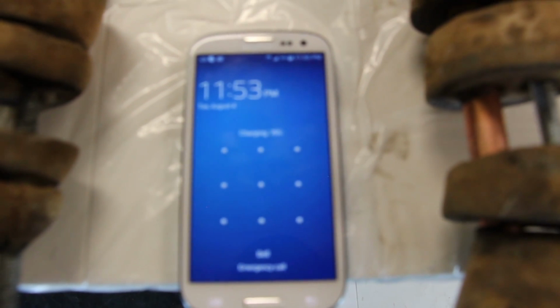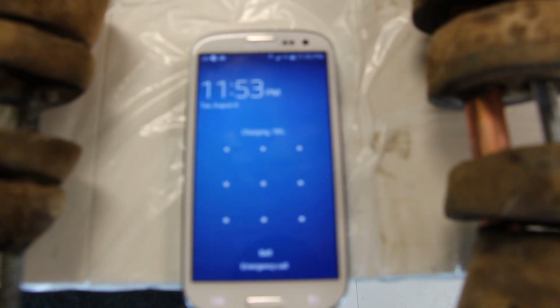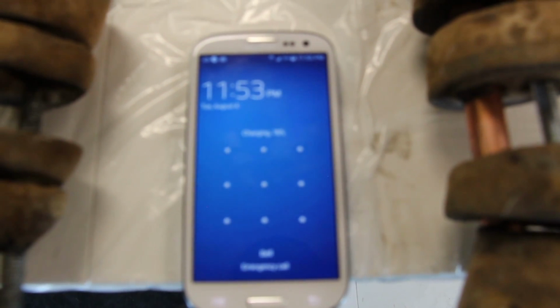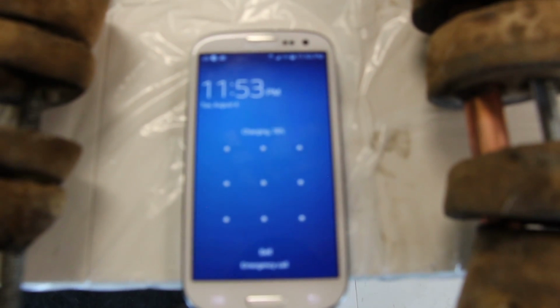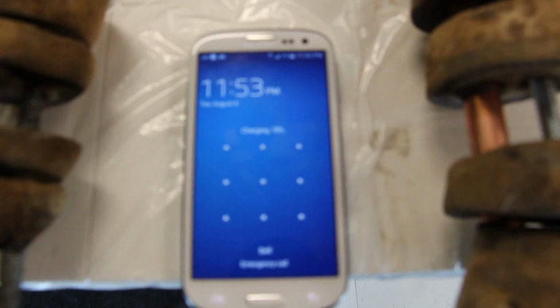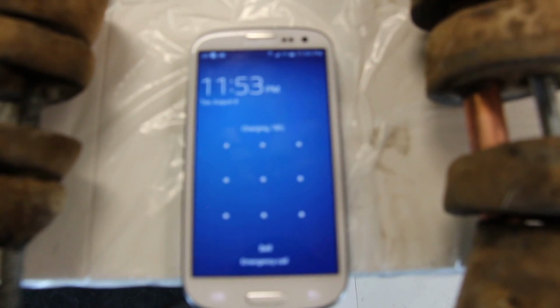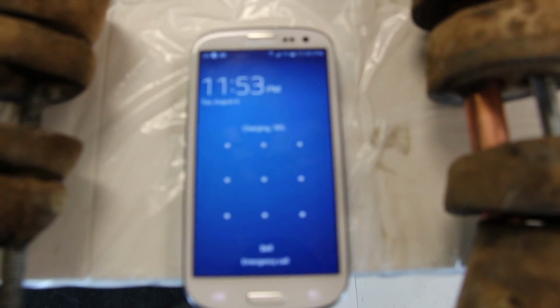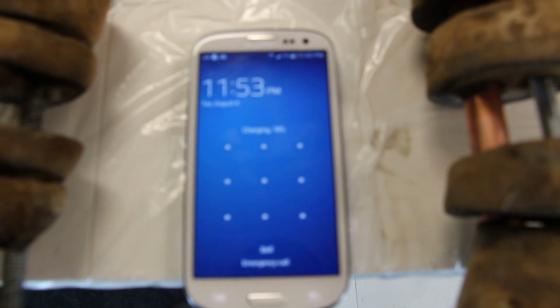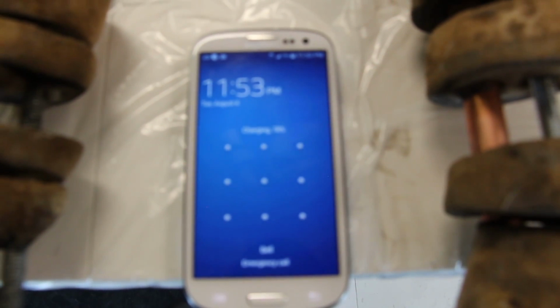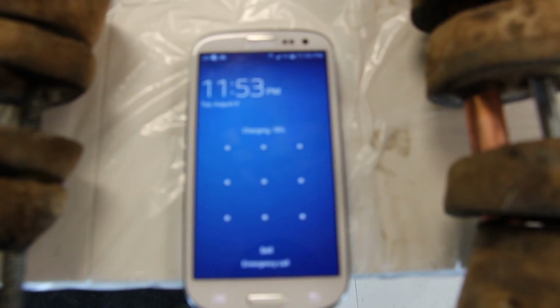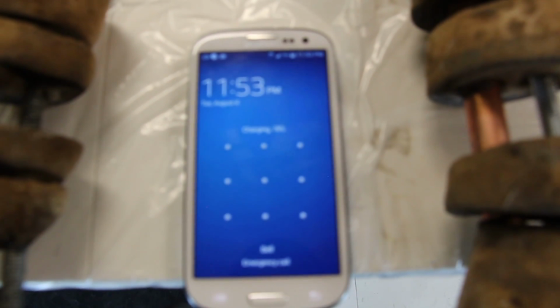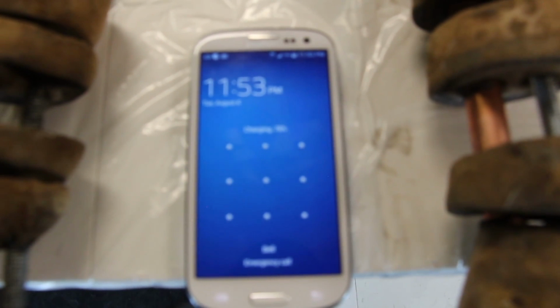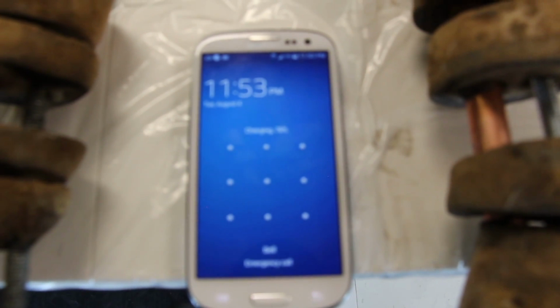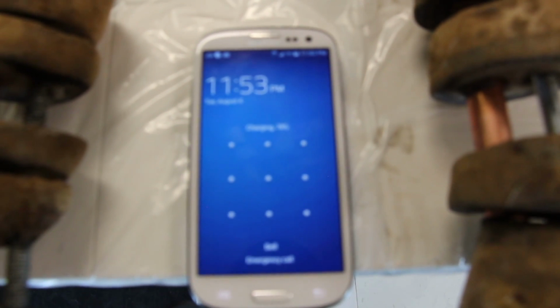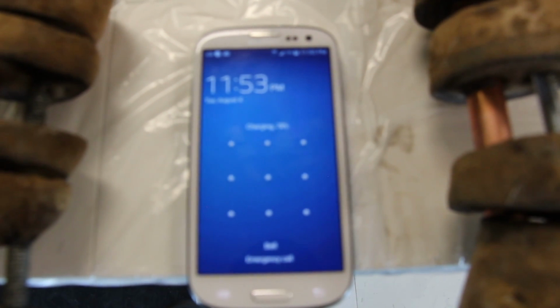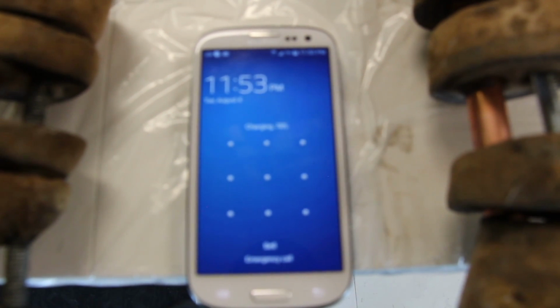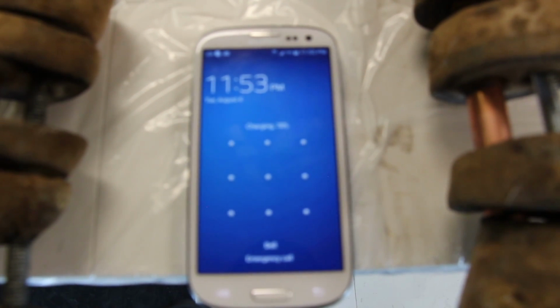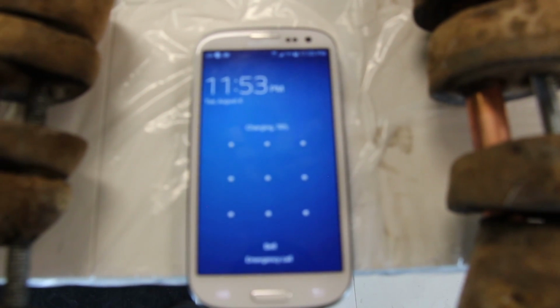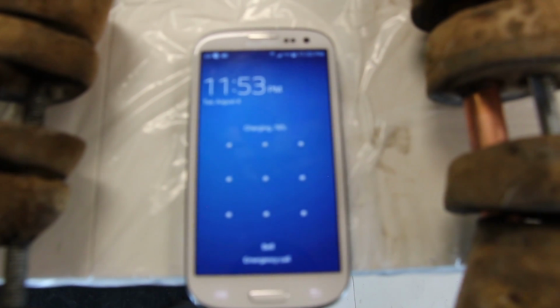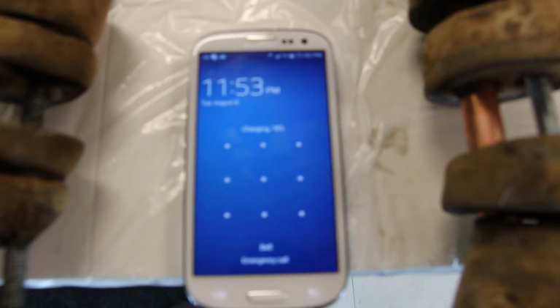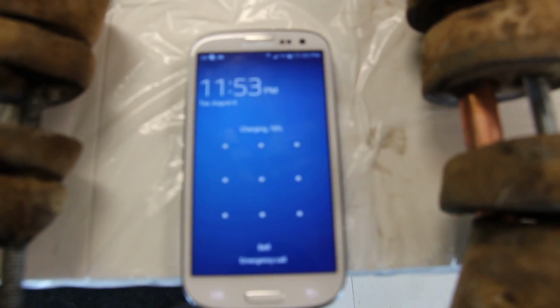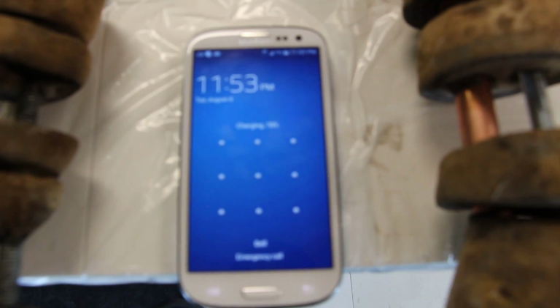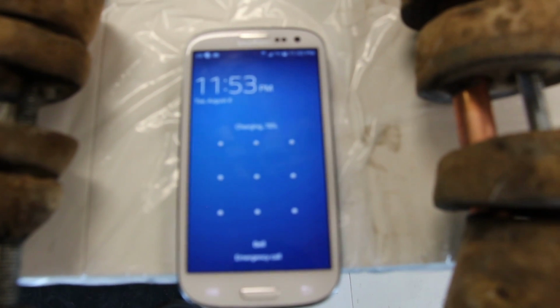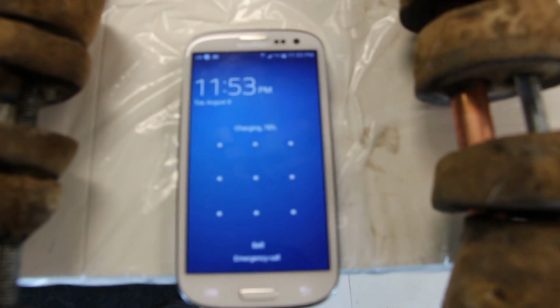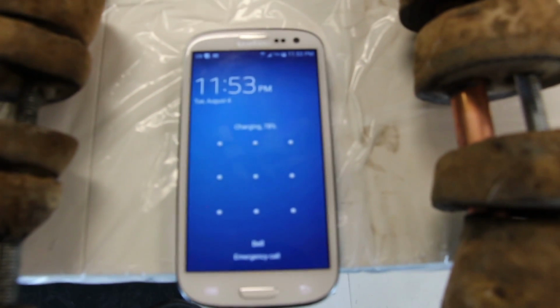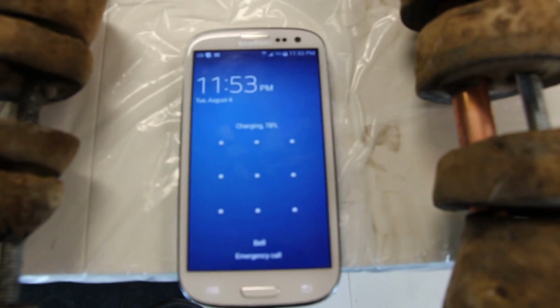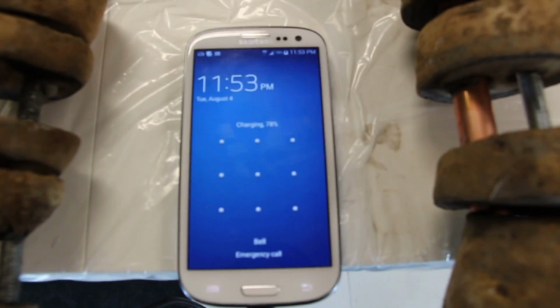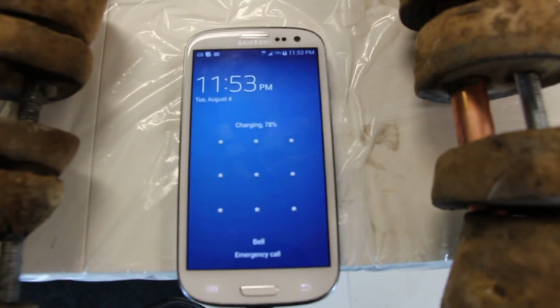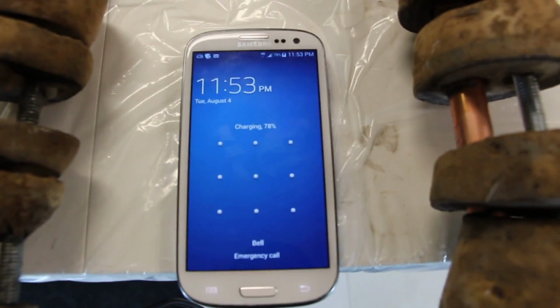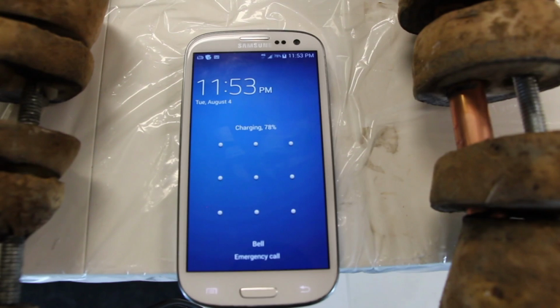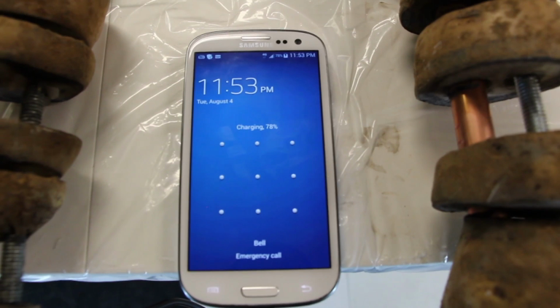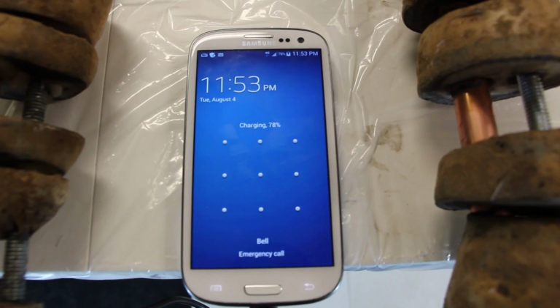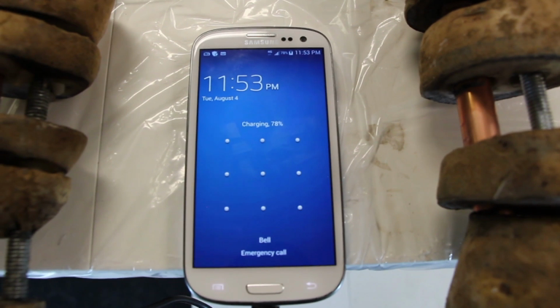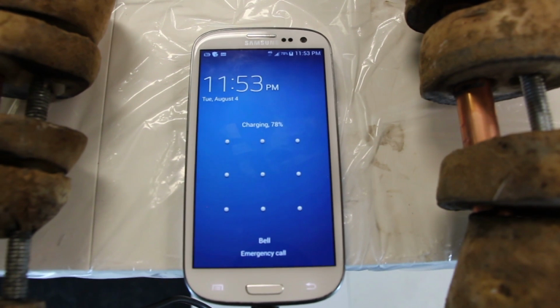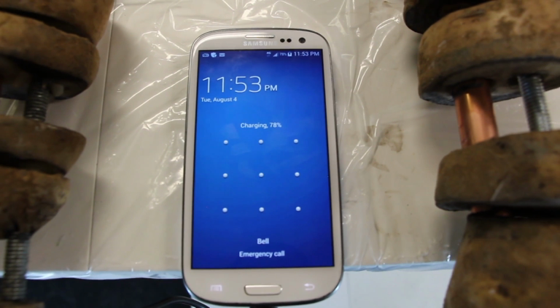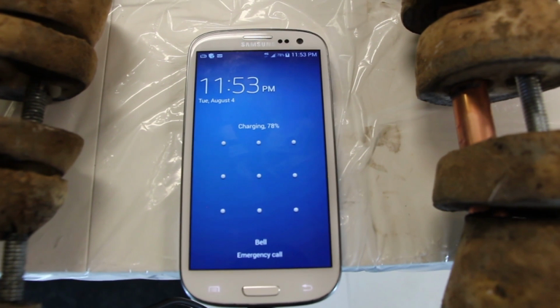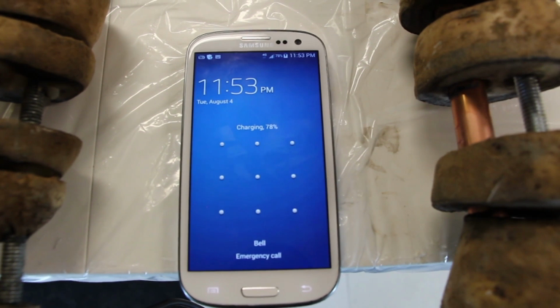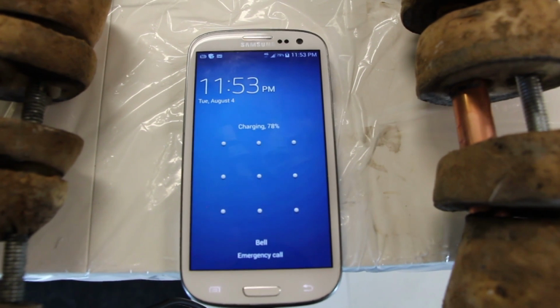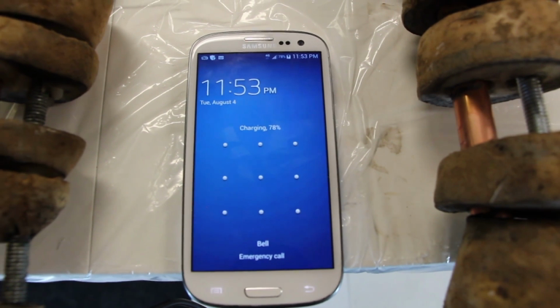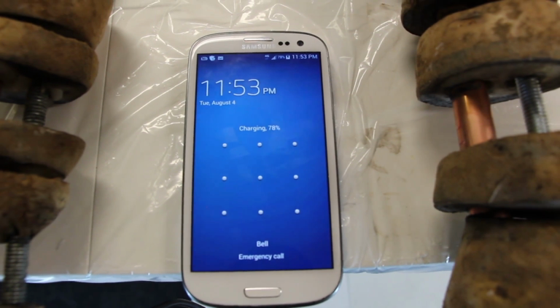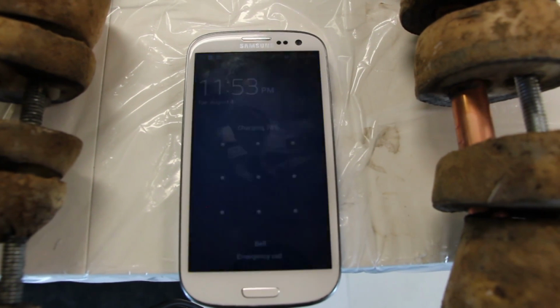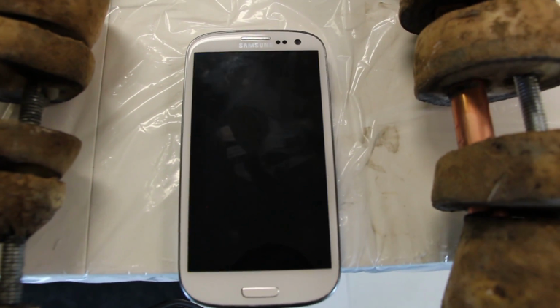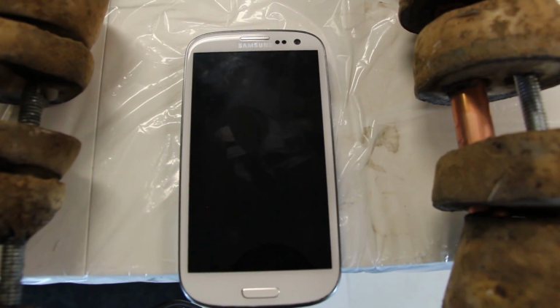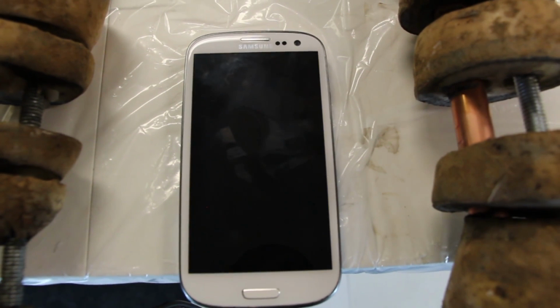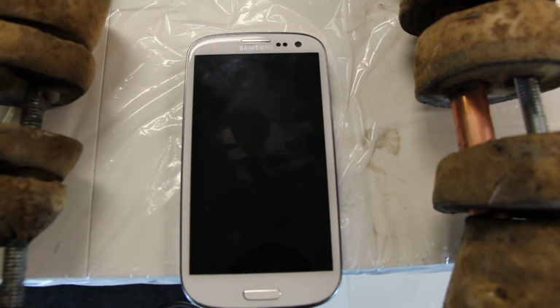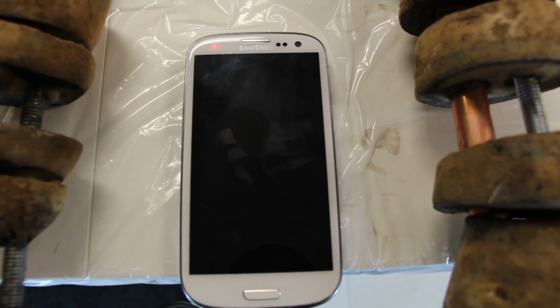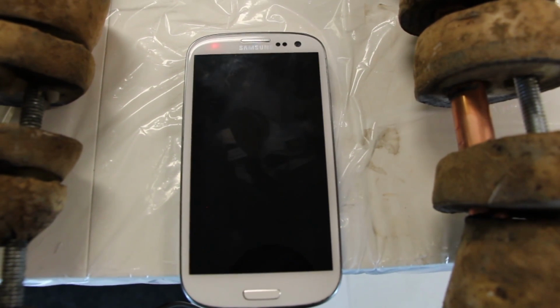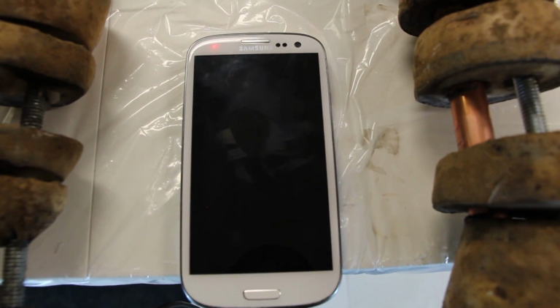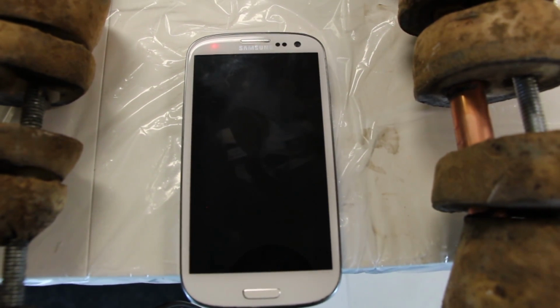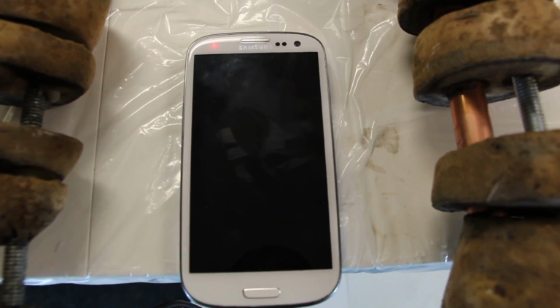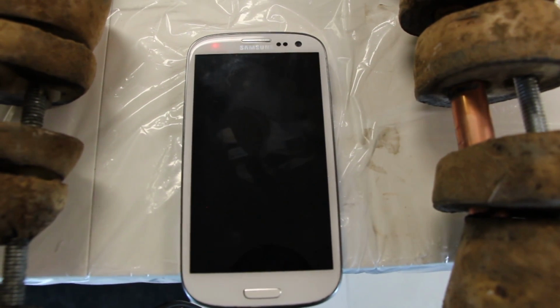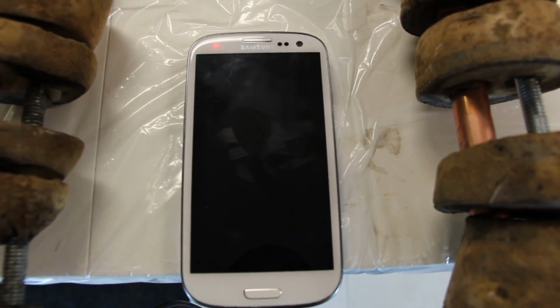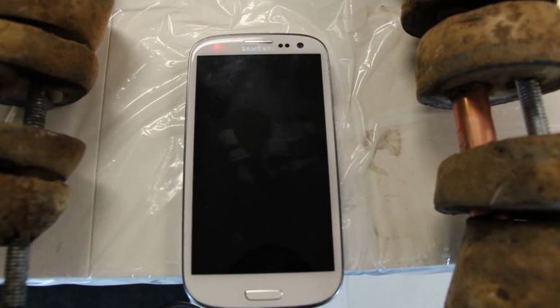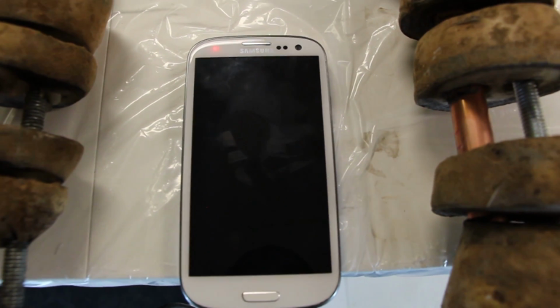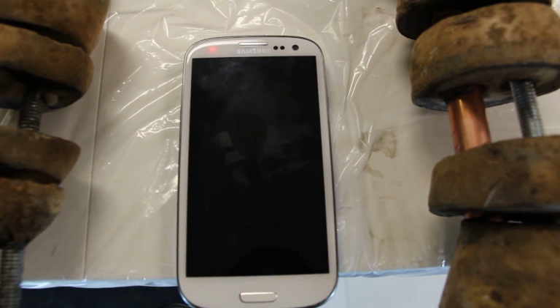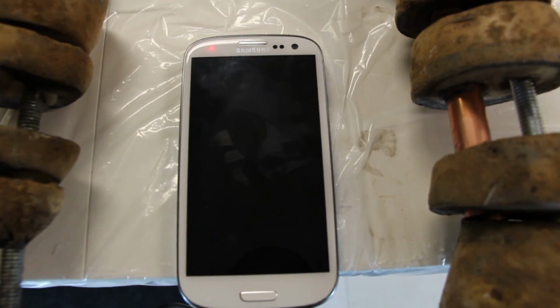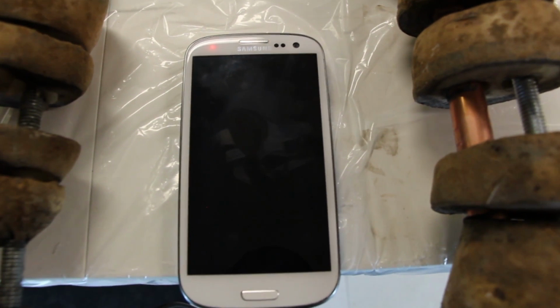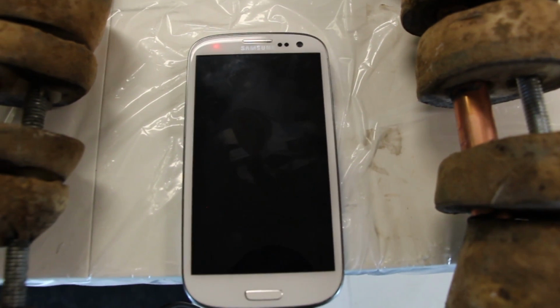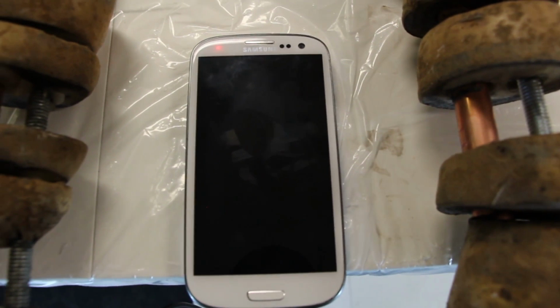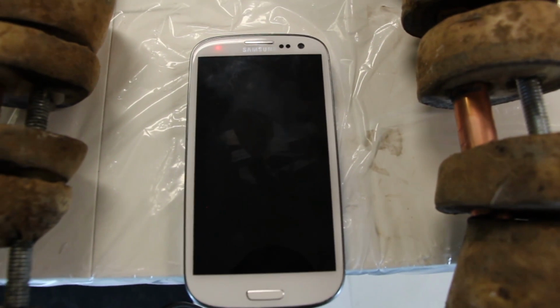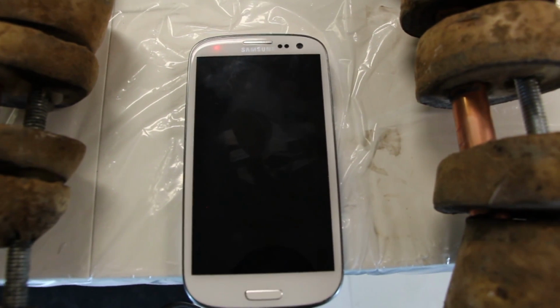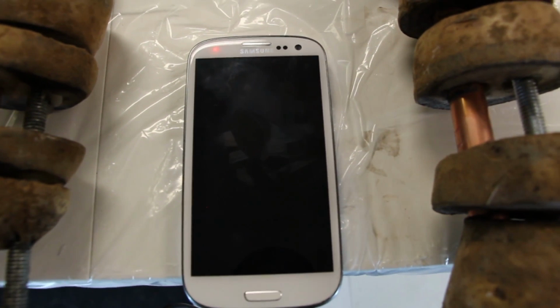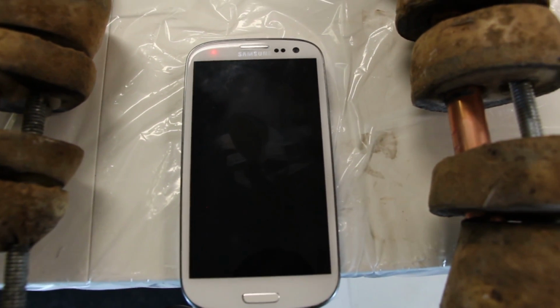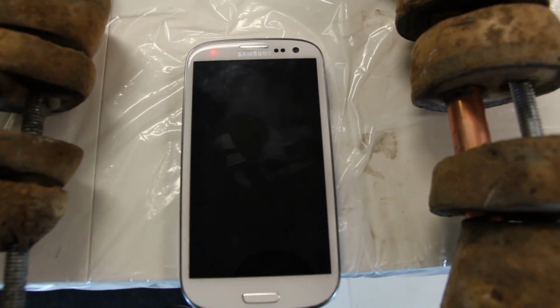Success! The phone accepted power from the potato battery and began charging.